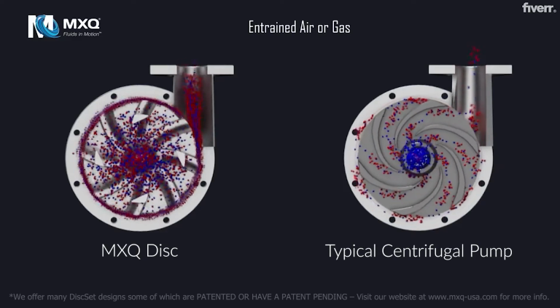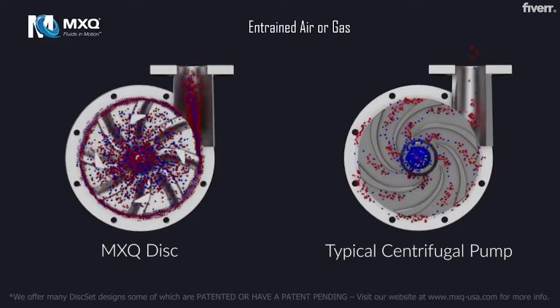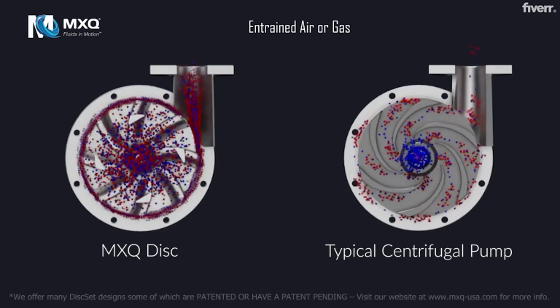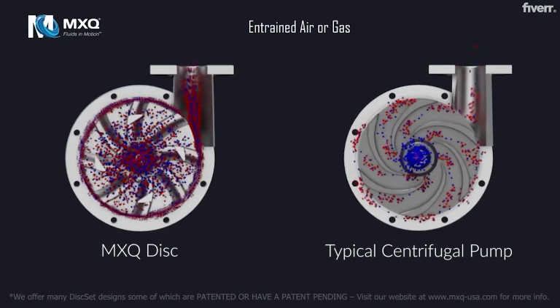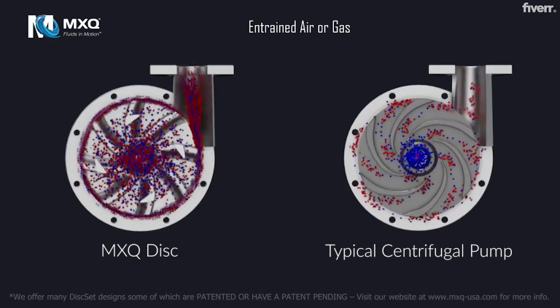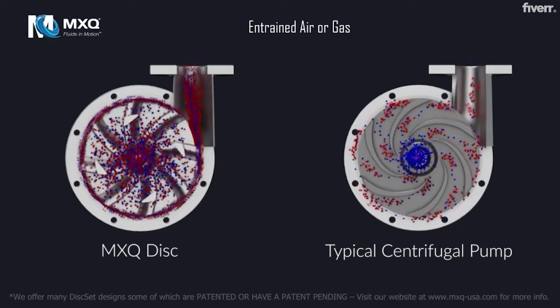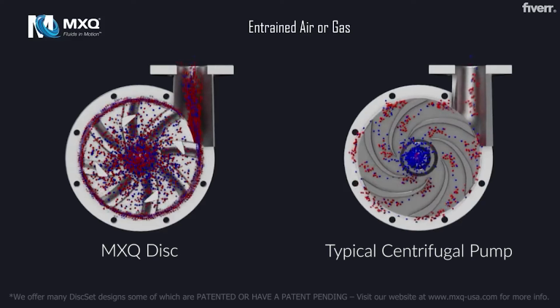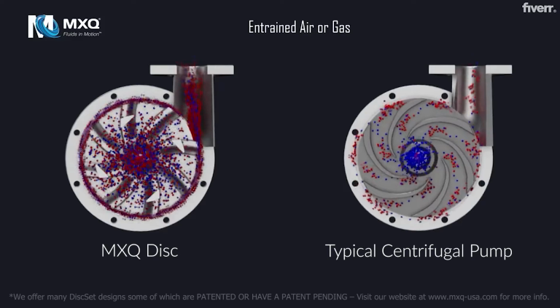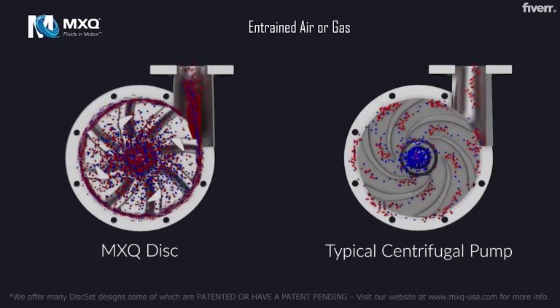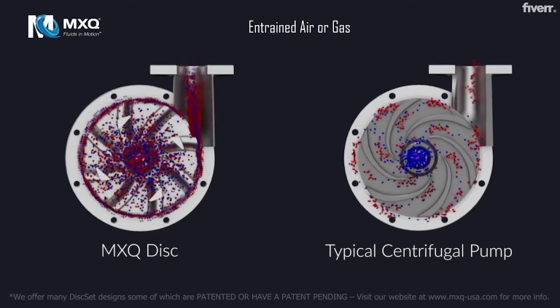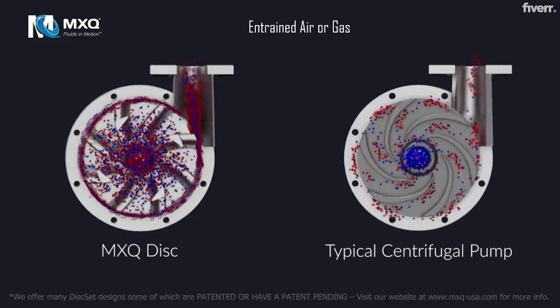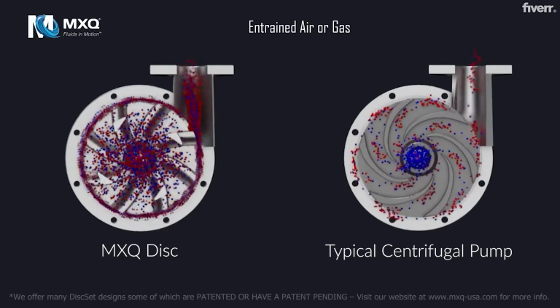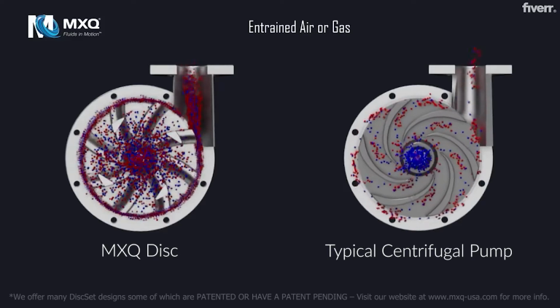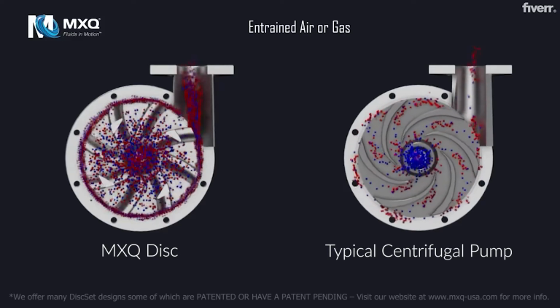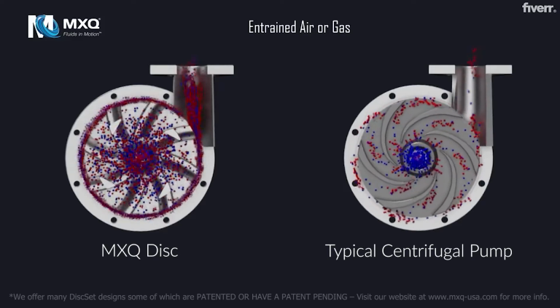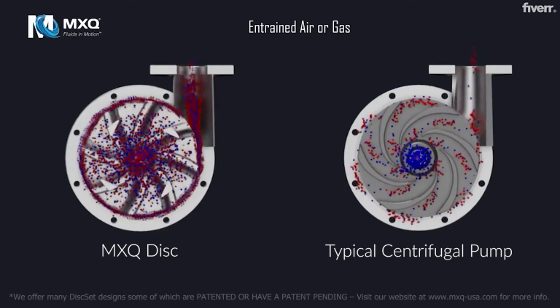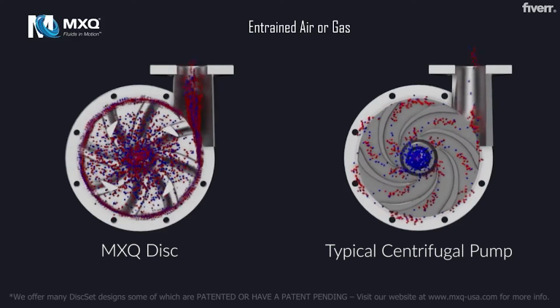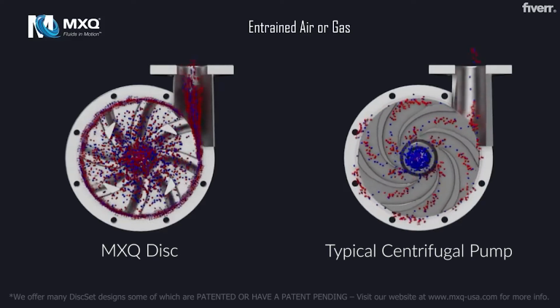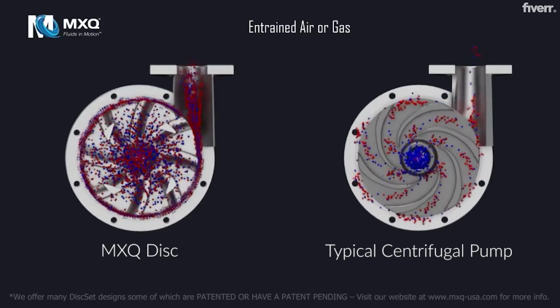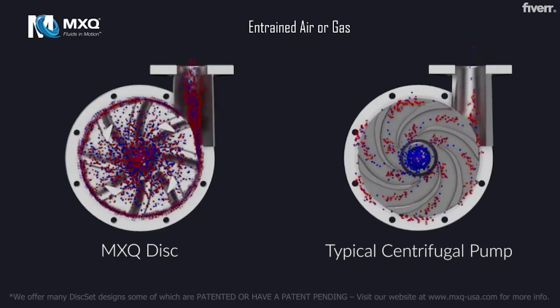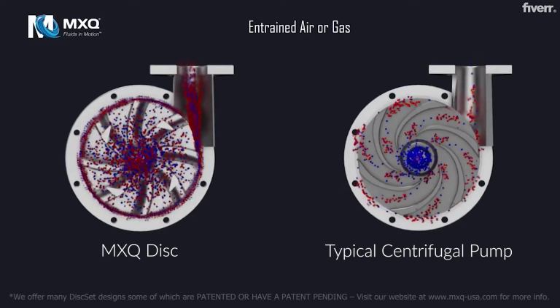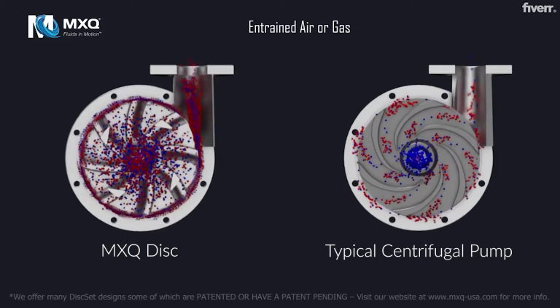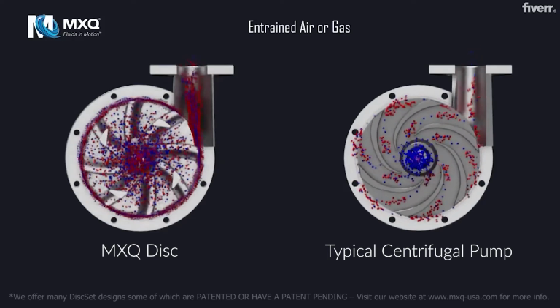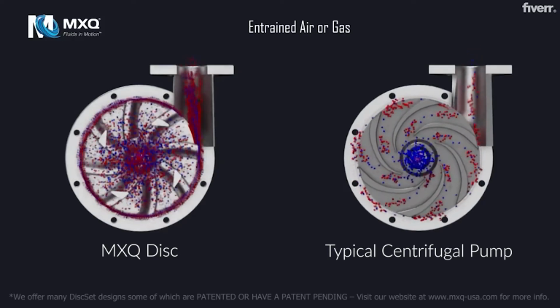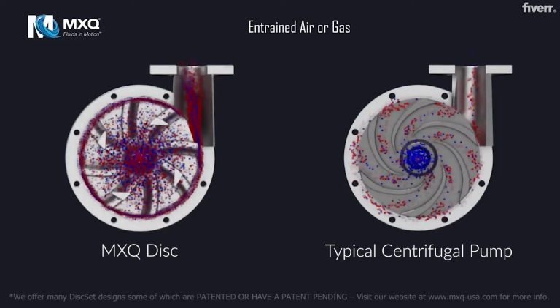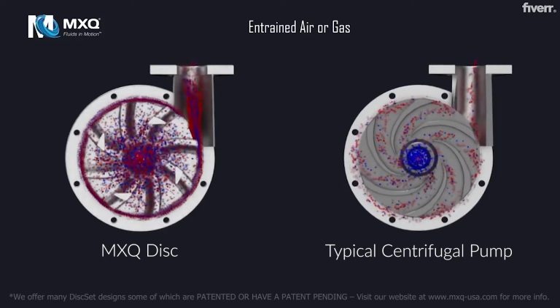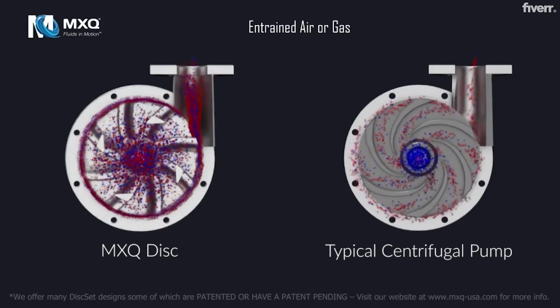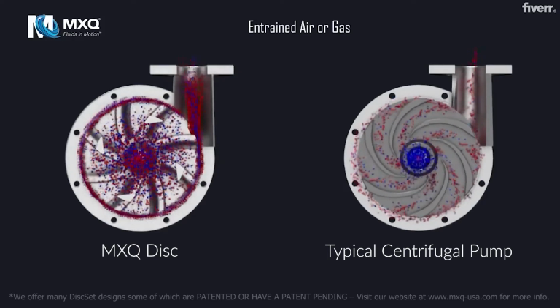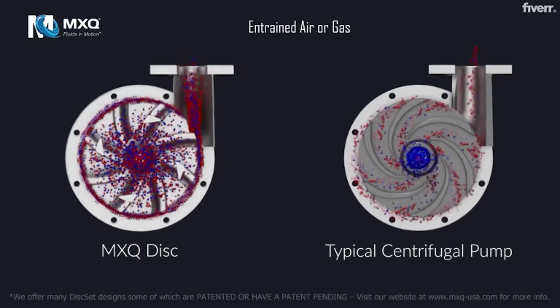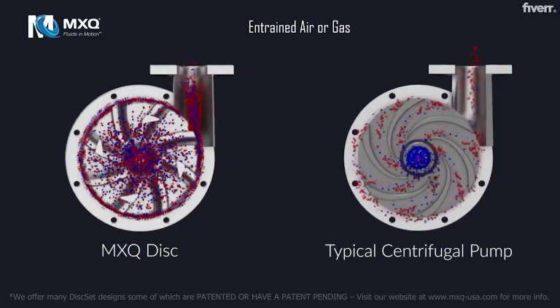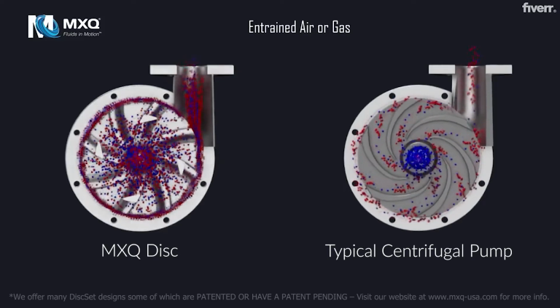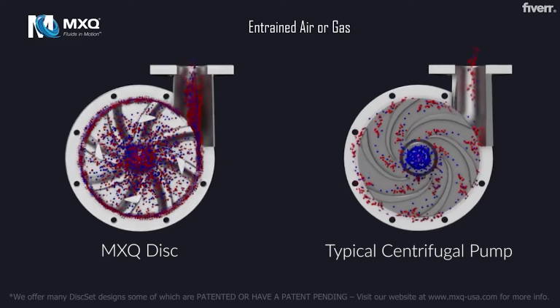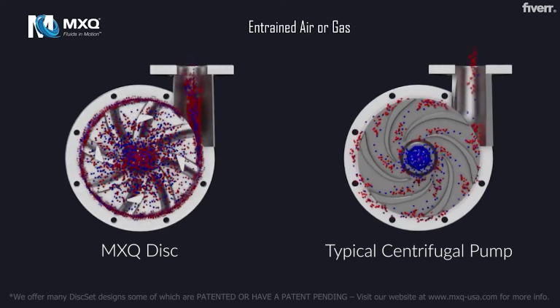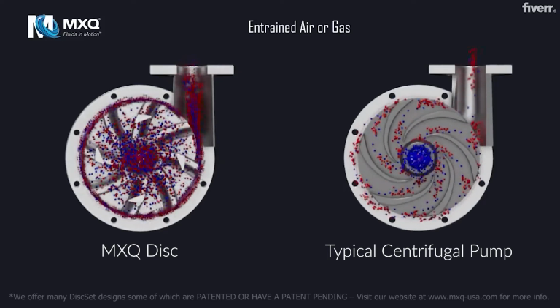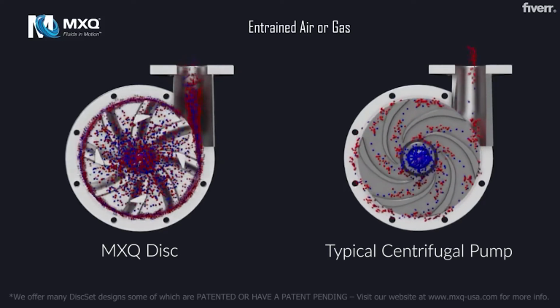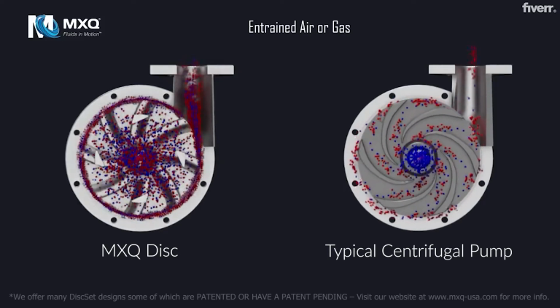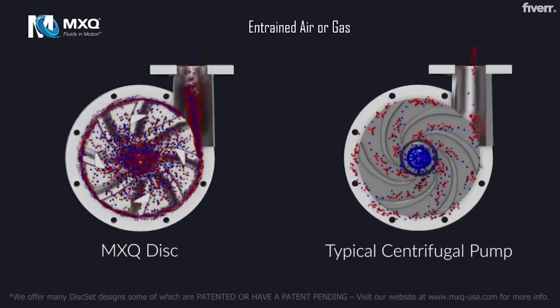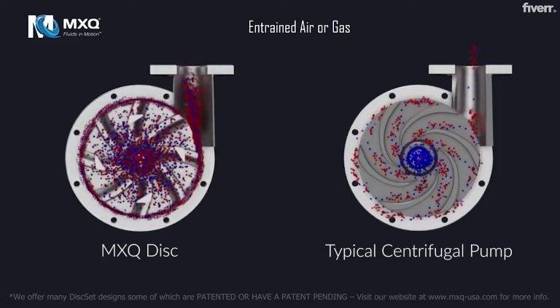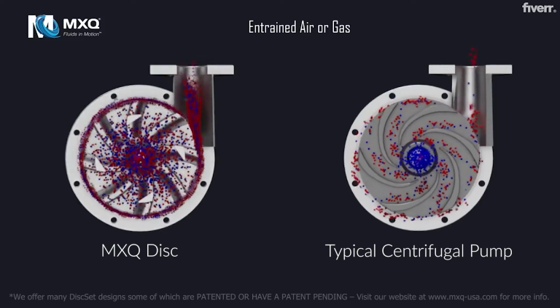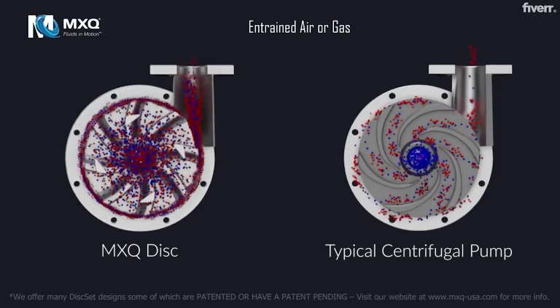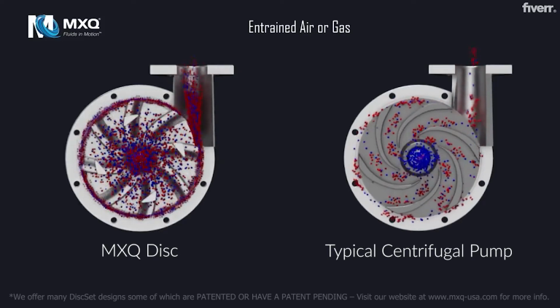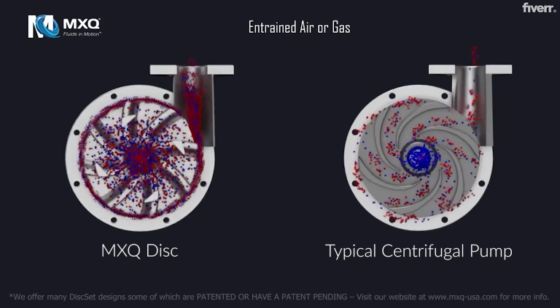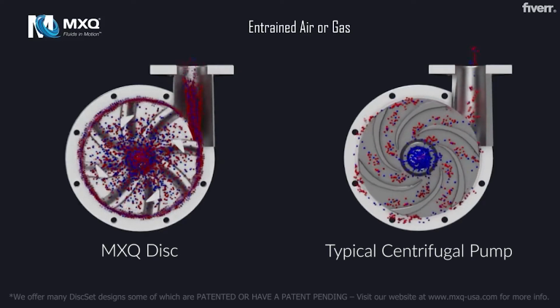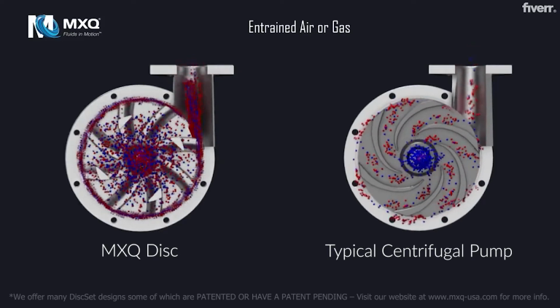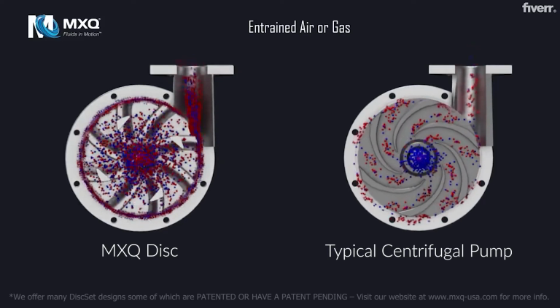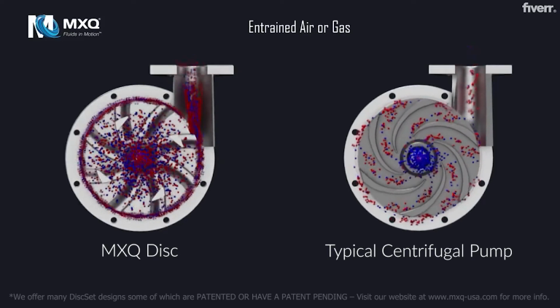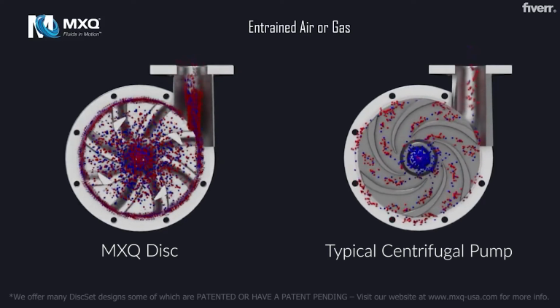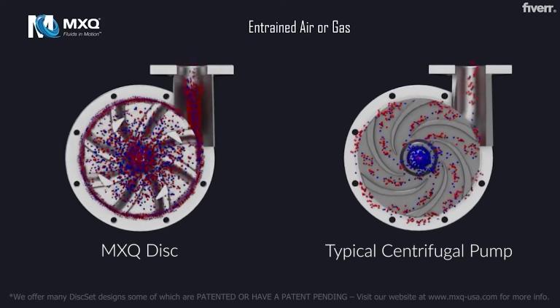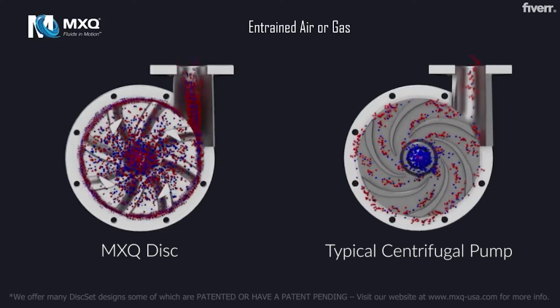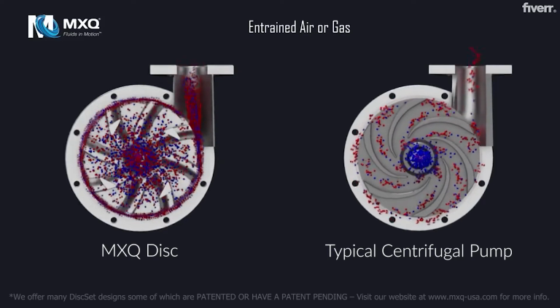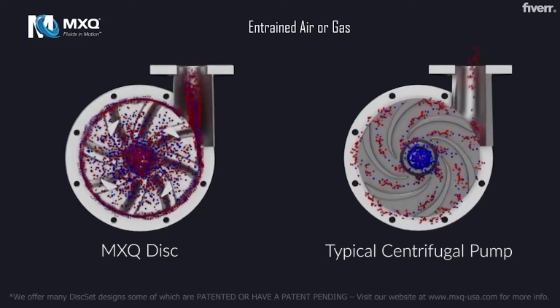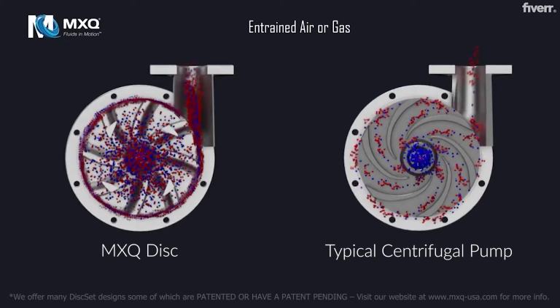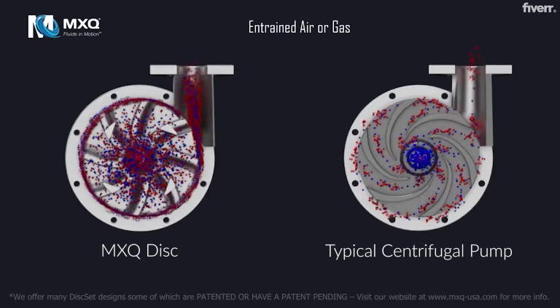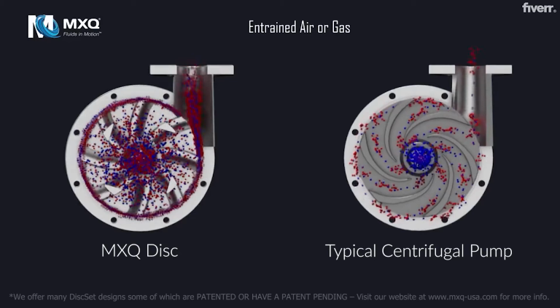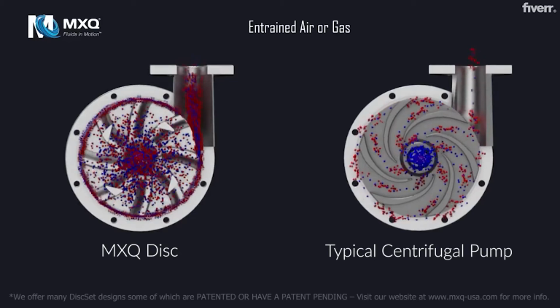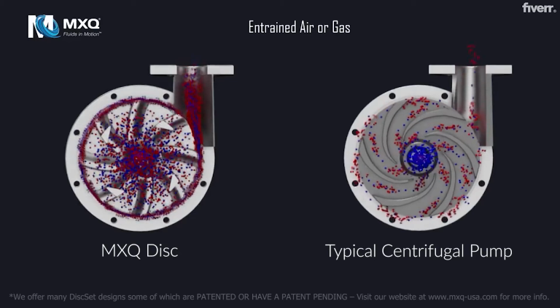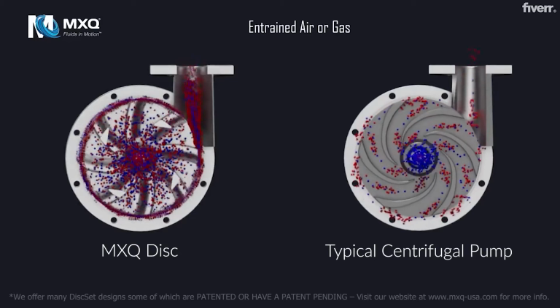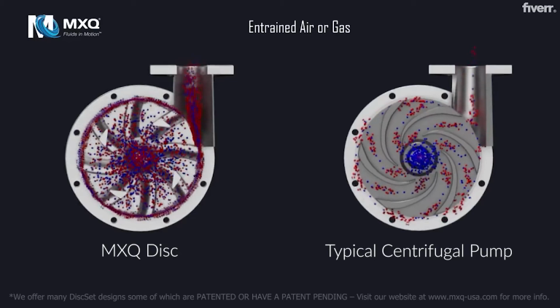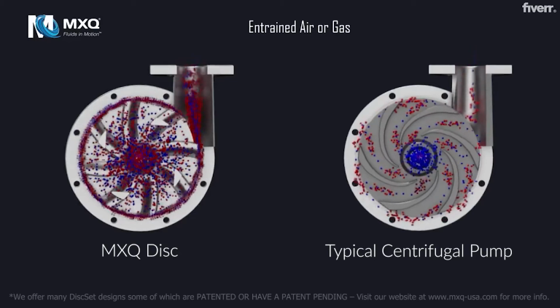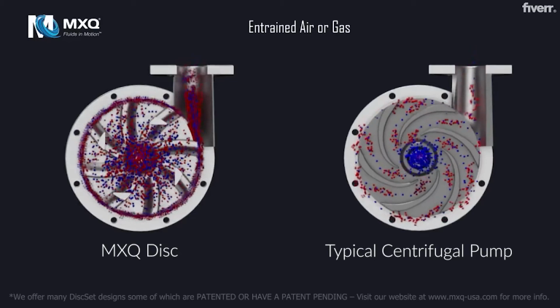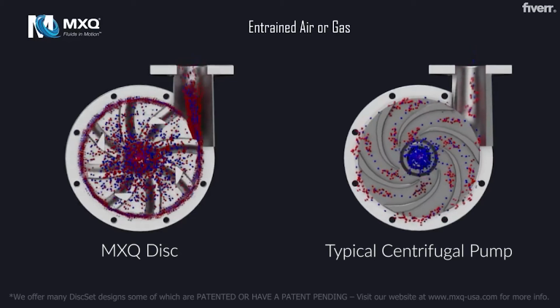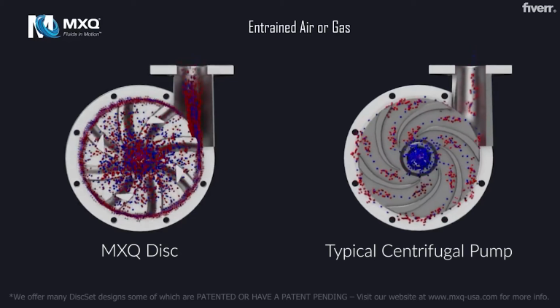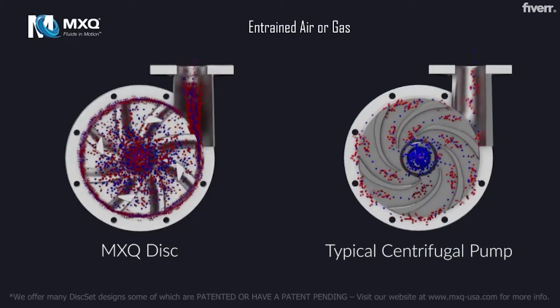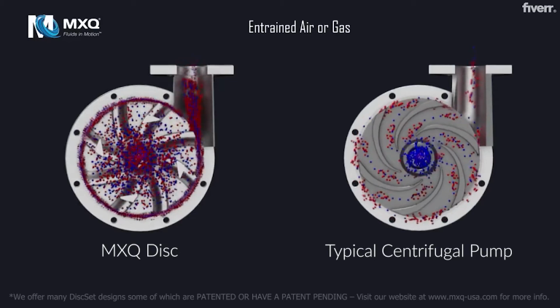In the MXQ Disc, the disc set design allows for entrained air to pass through the pump without being centrifuged and forced to remain at the eye of the impeller.